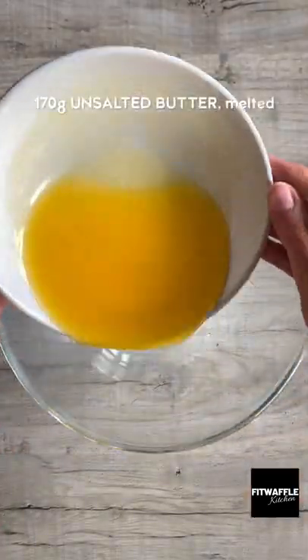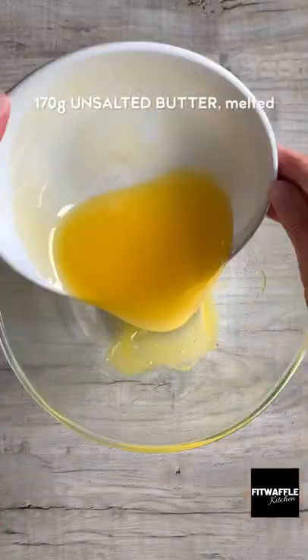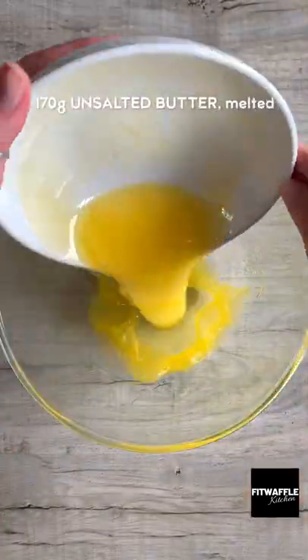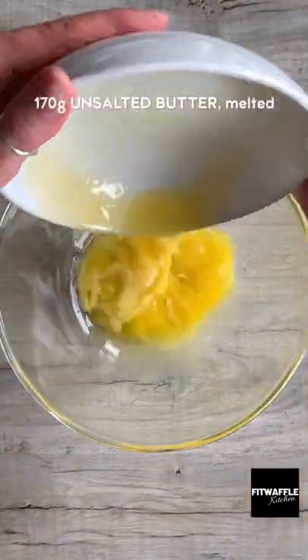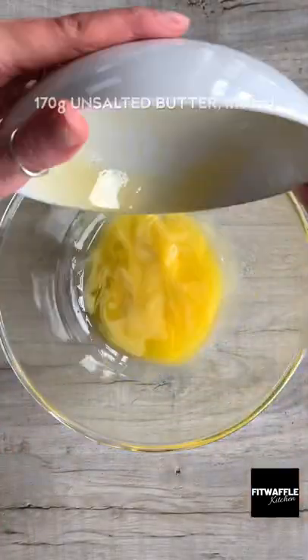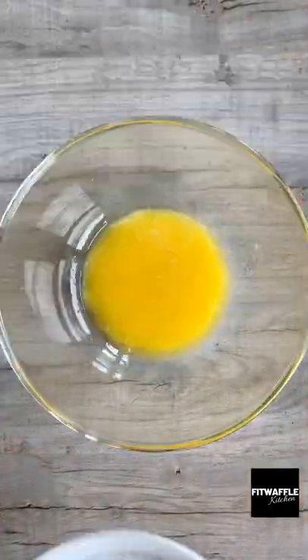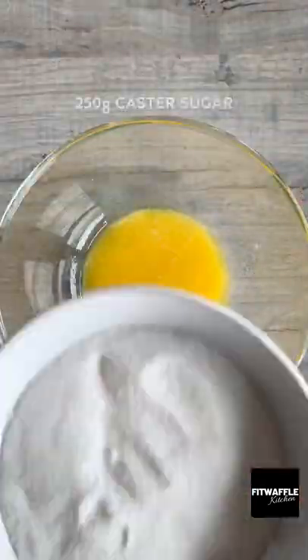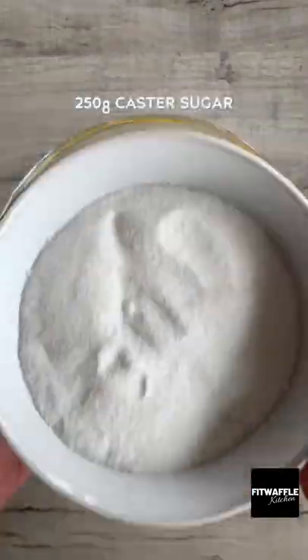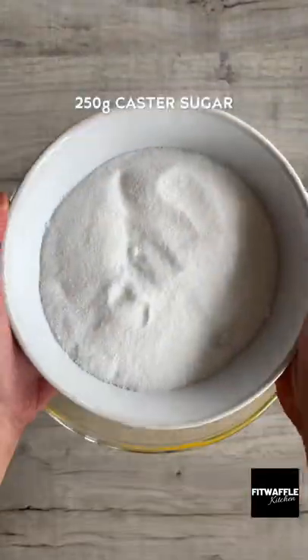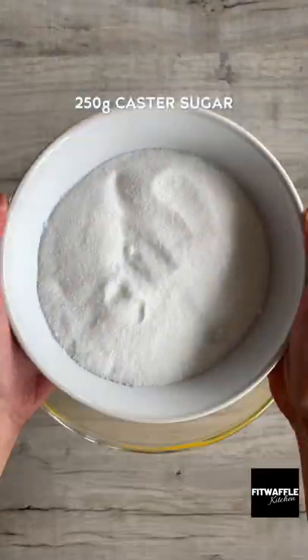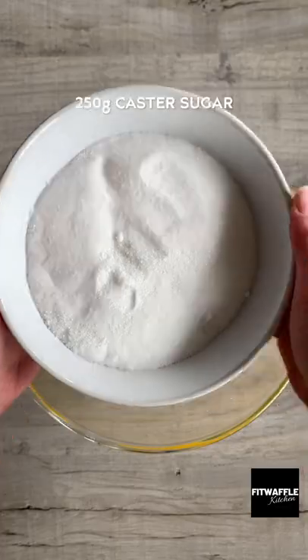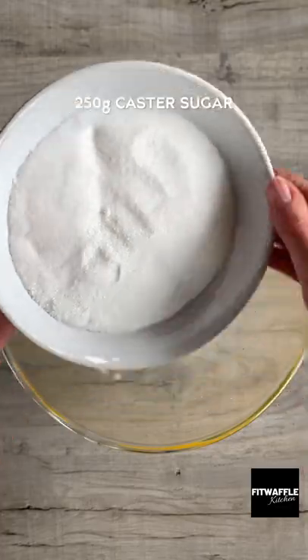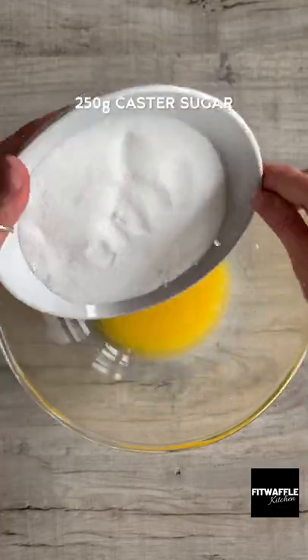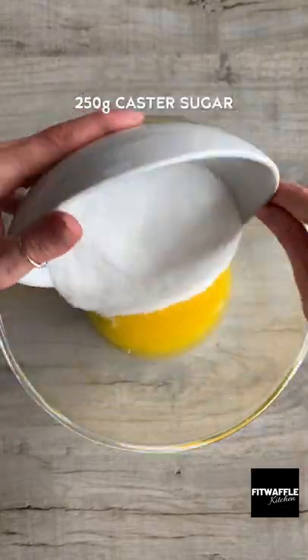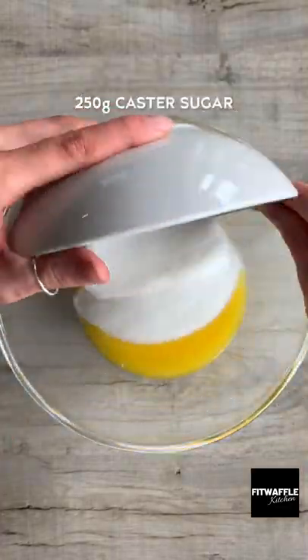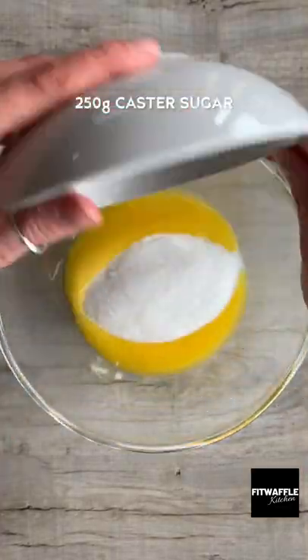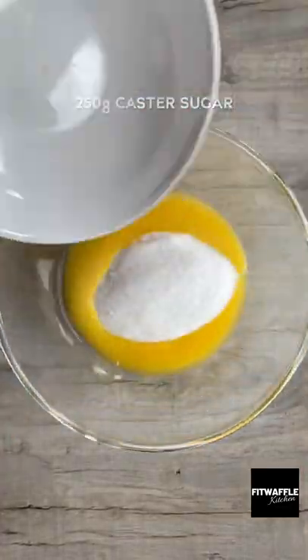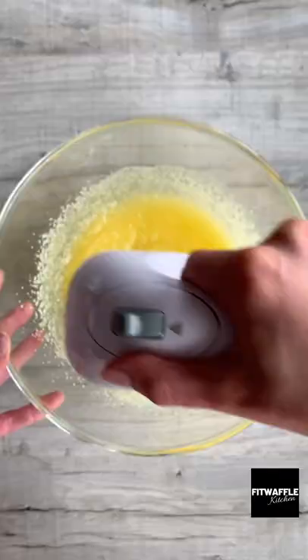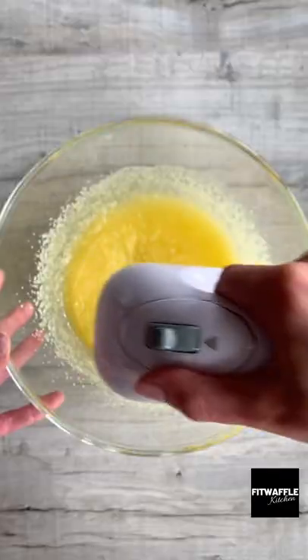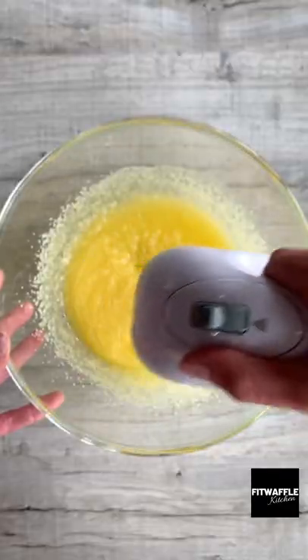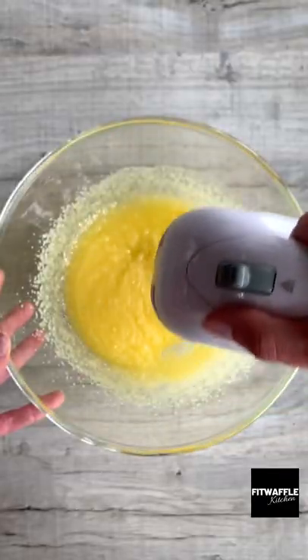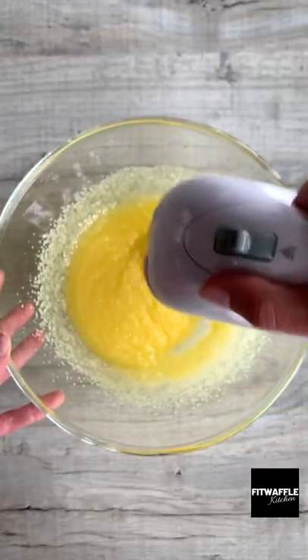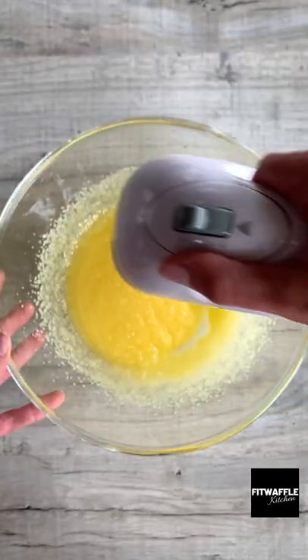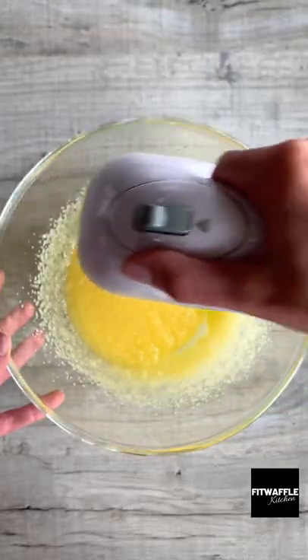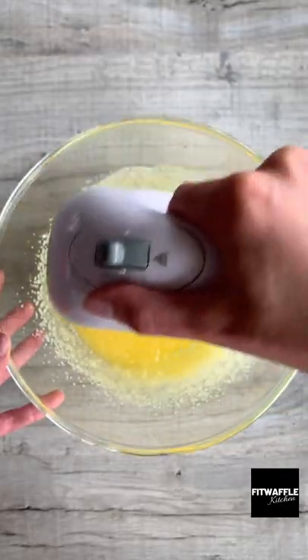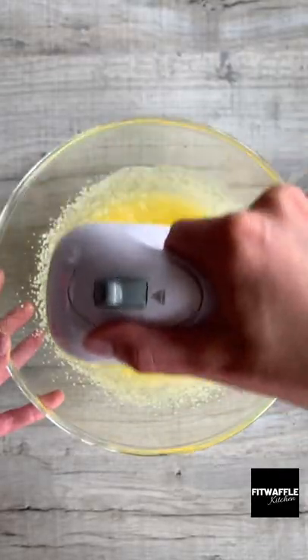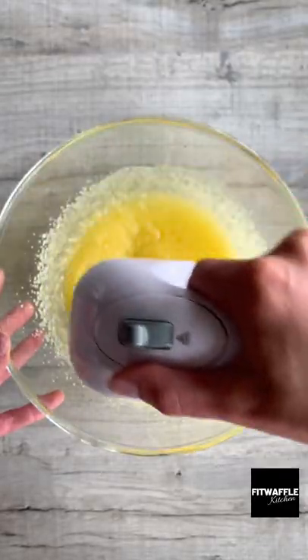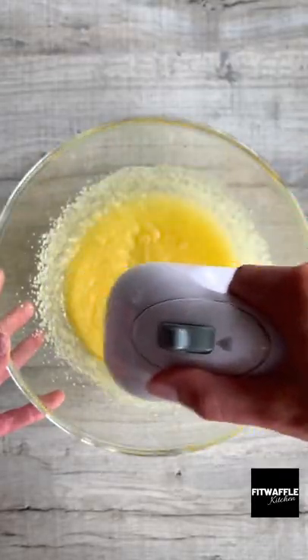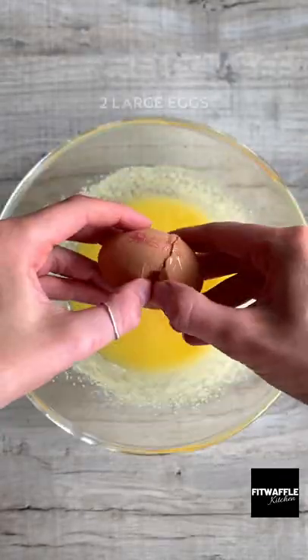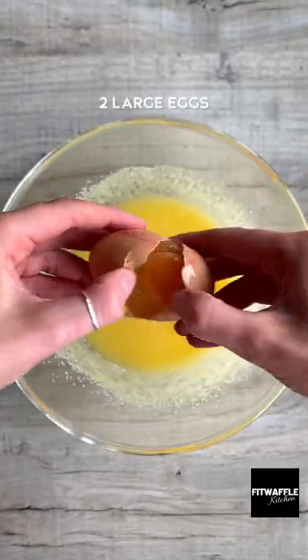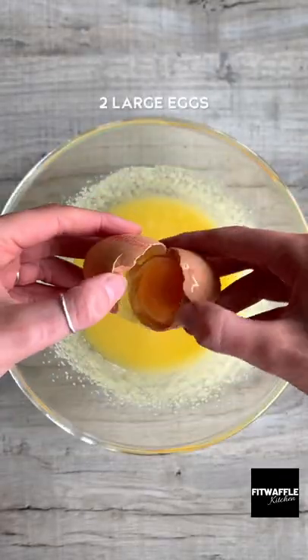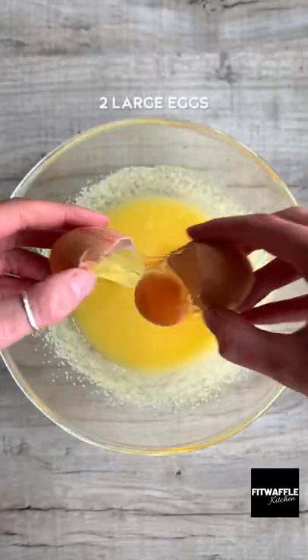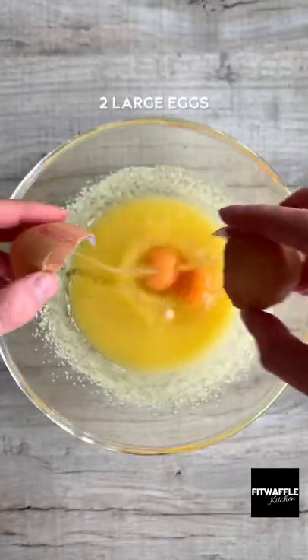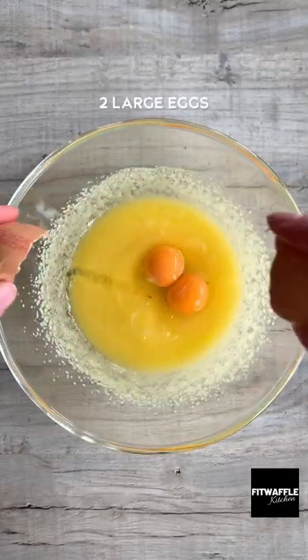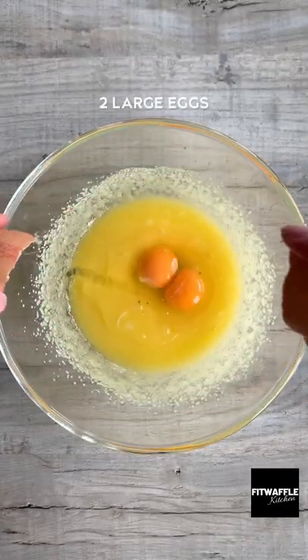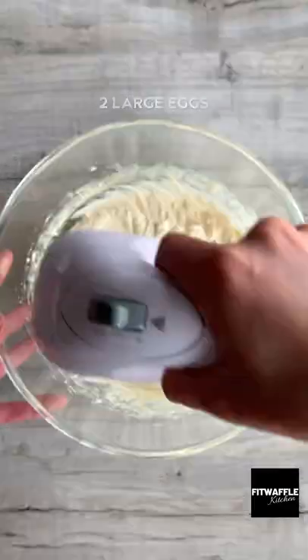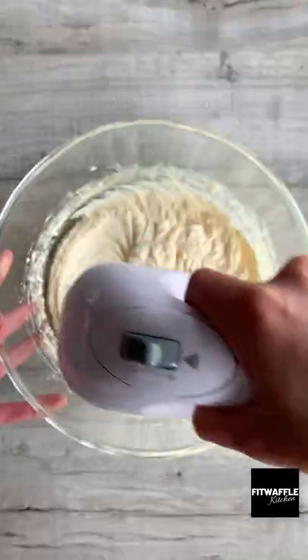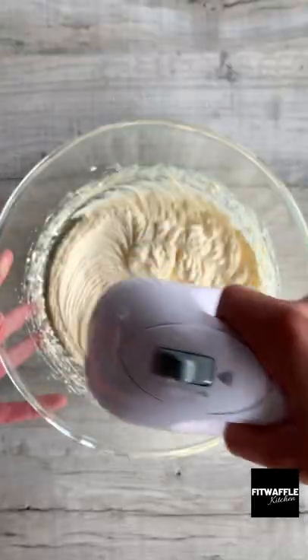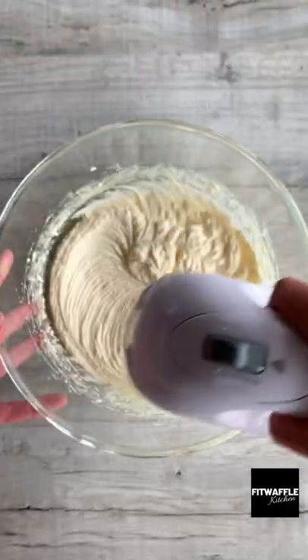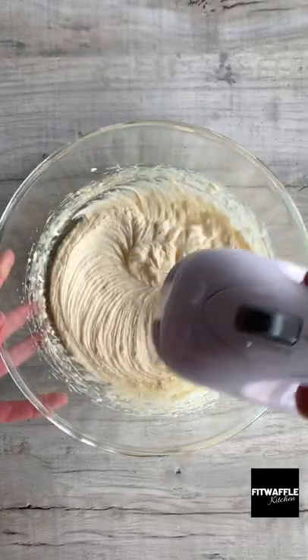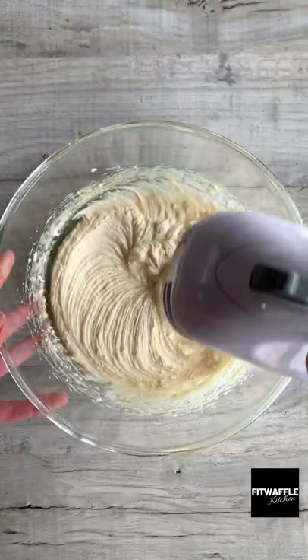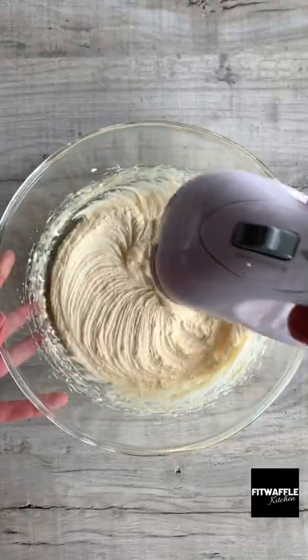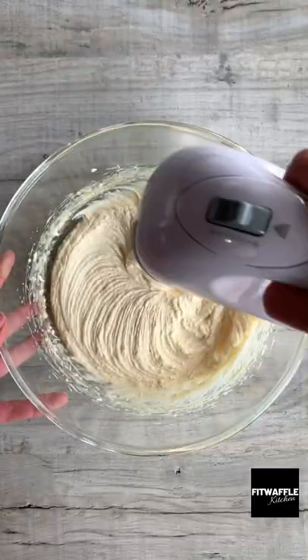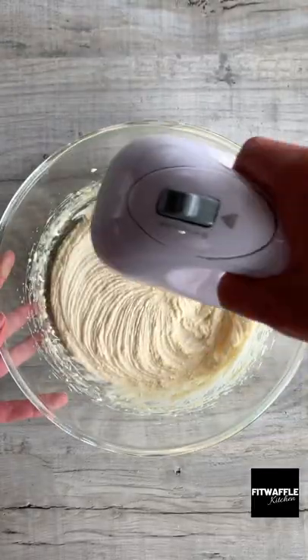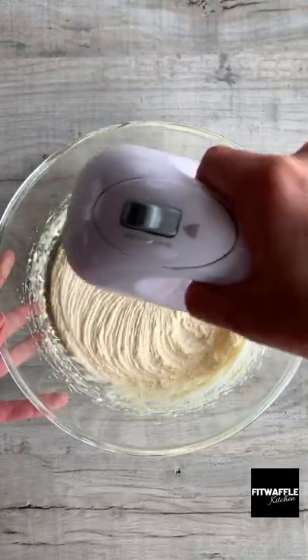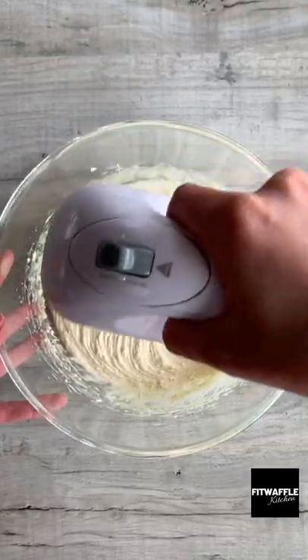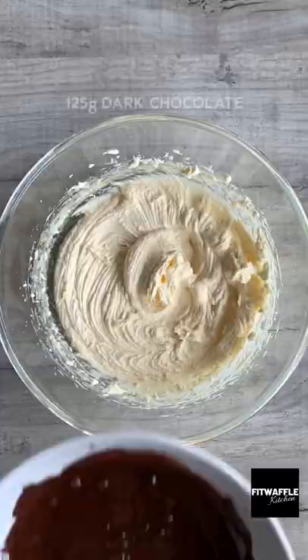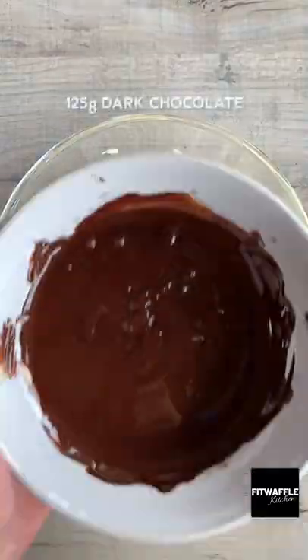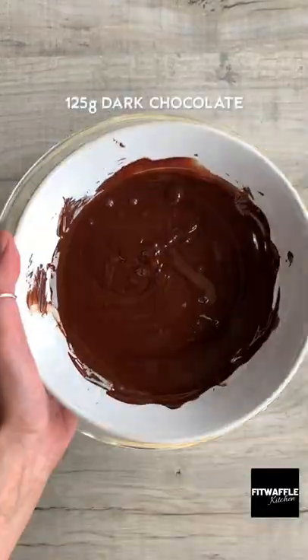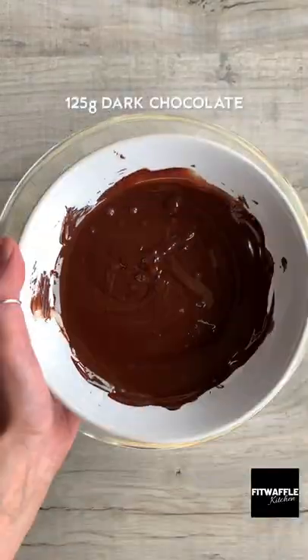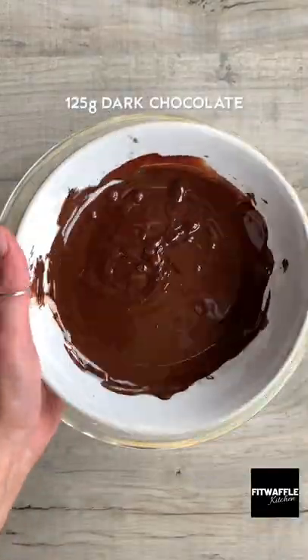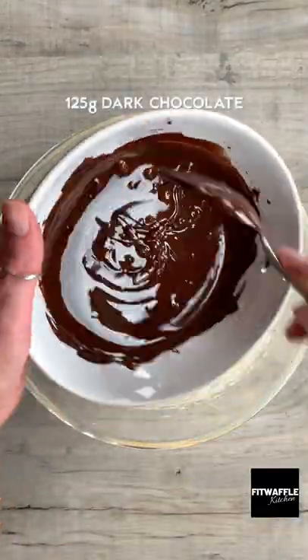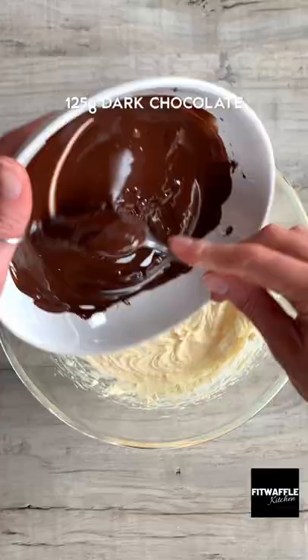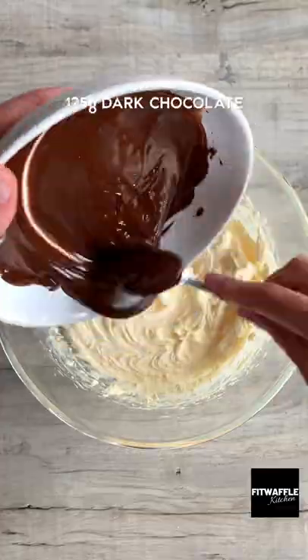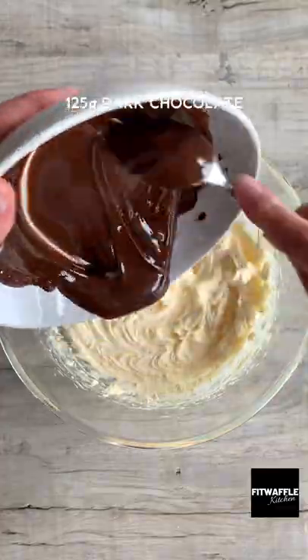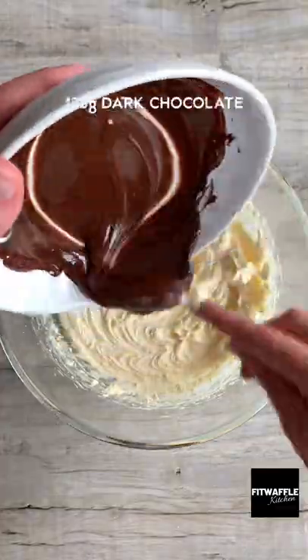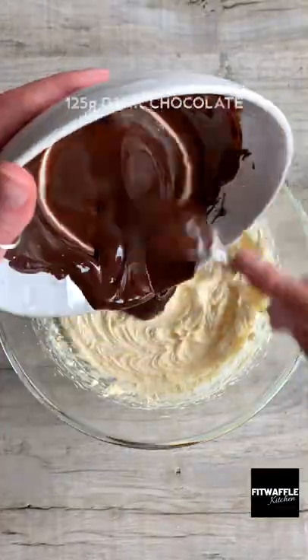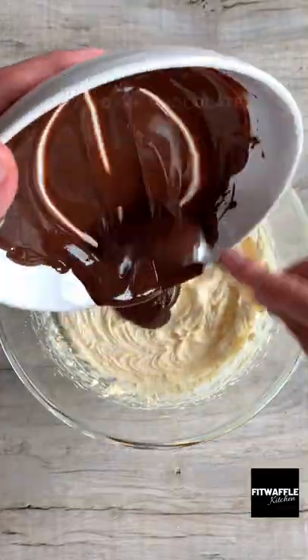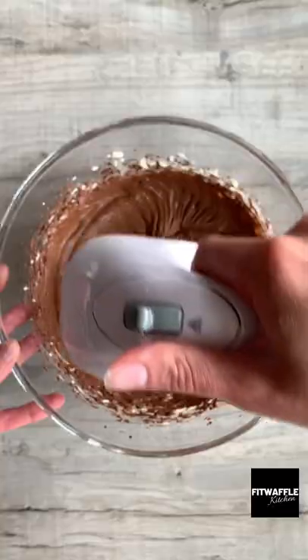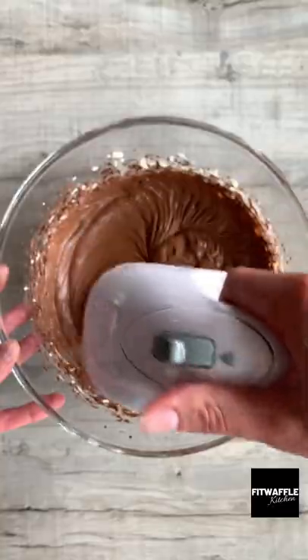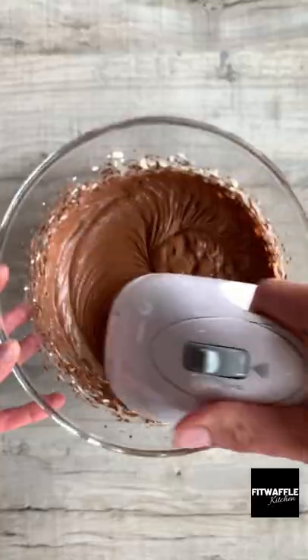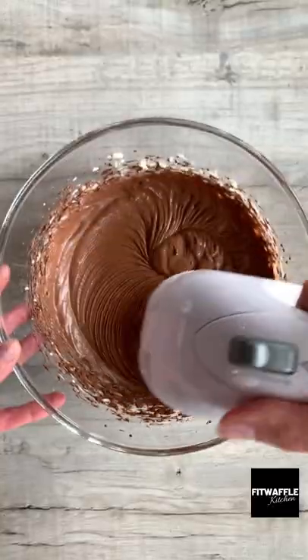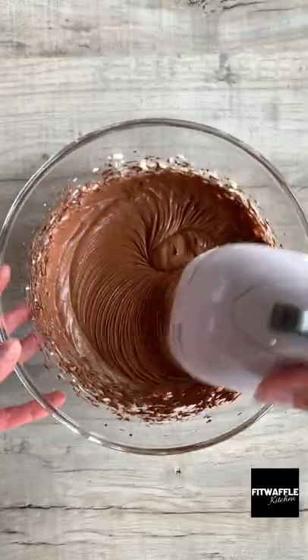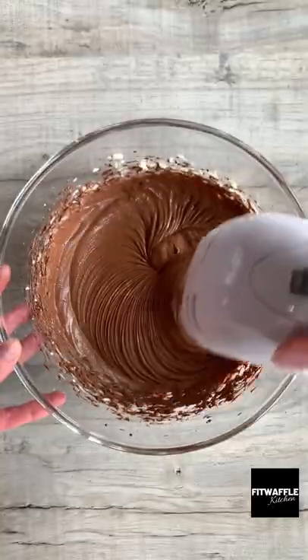Add melted butter and caster sugar to a bowl. Whisk these together until smooth. Then add two eggs and mix until thick and fluffy. Add melted chocolate and whisk this in.